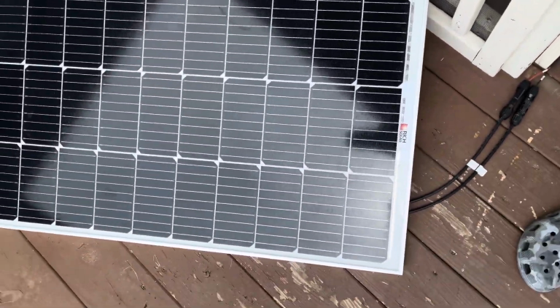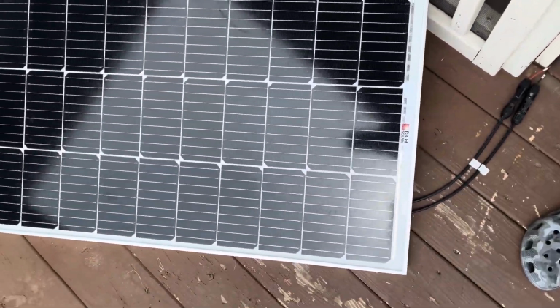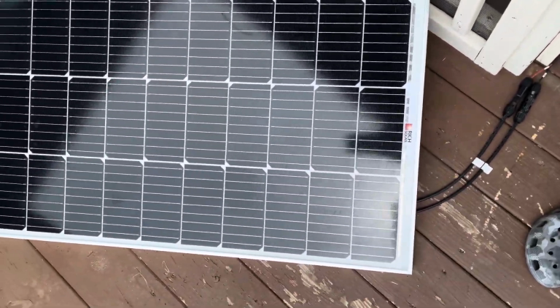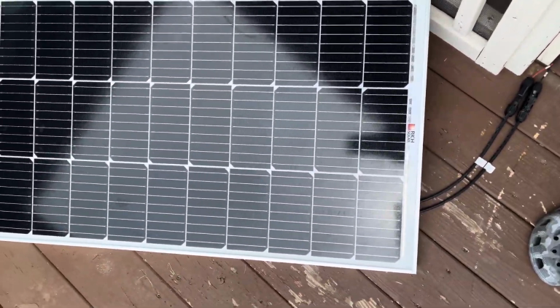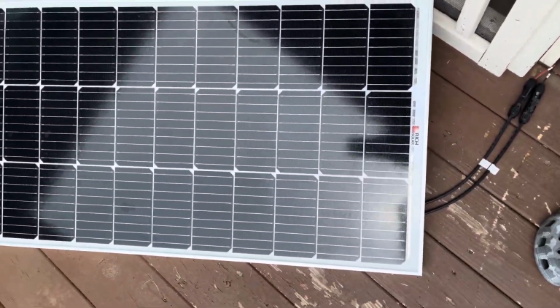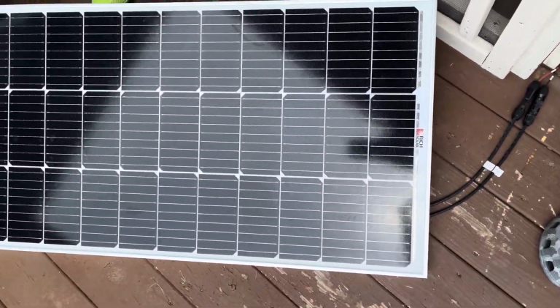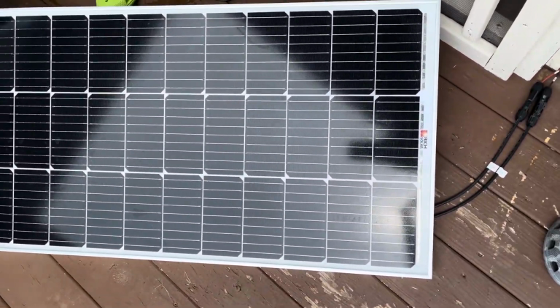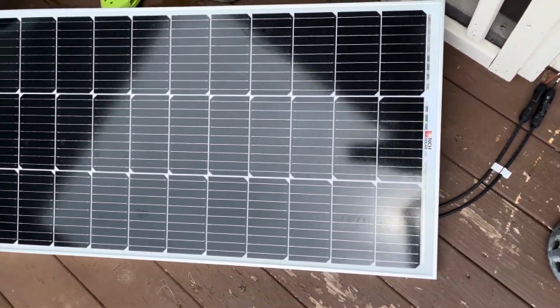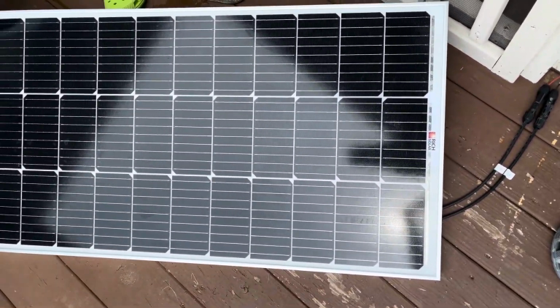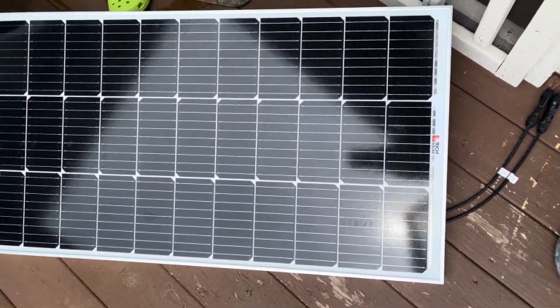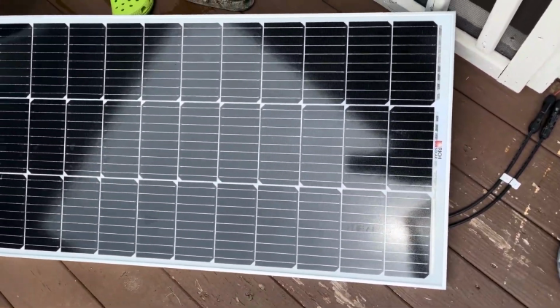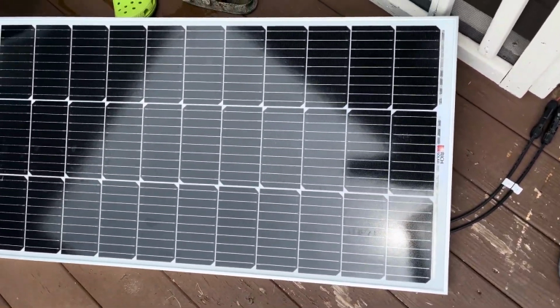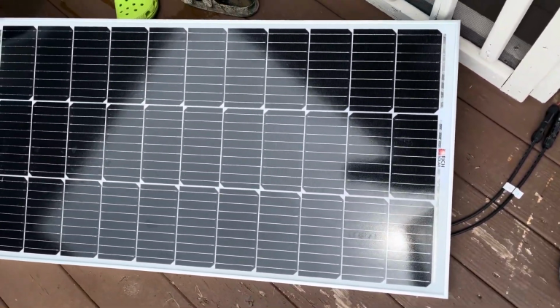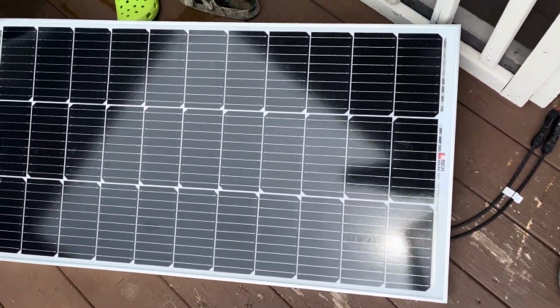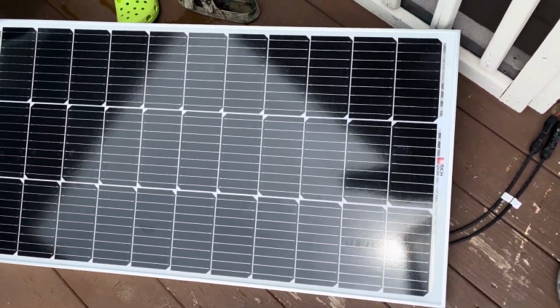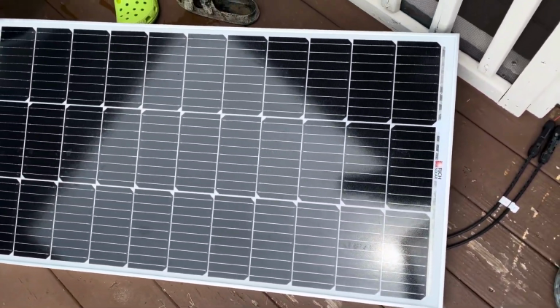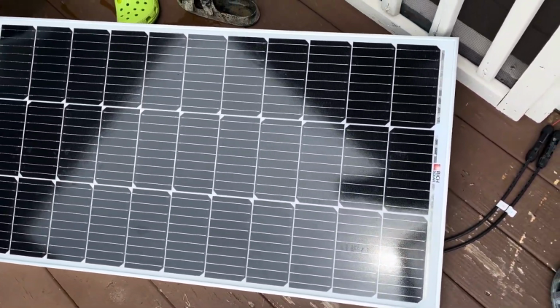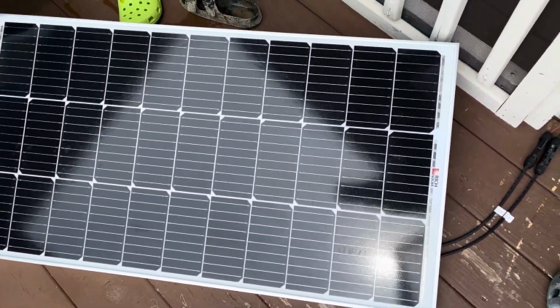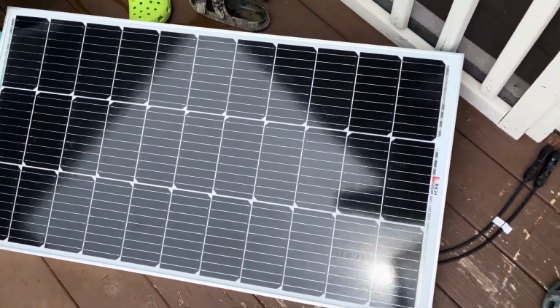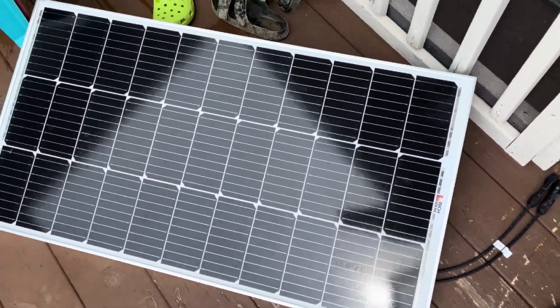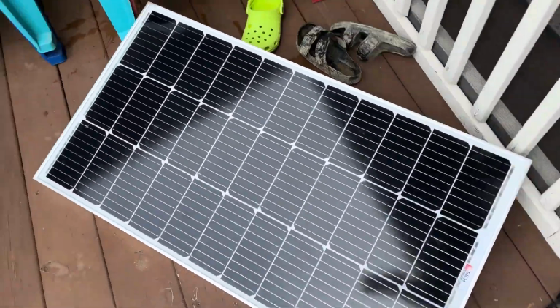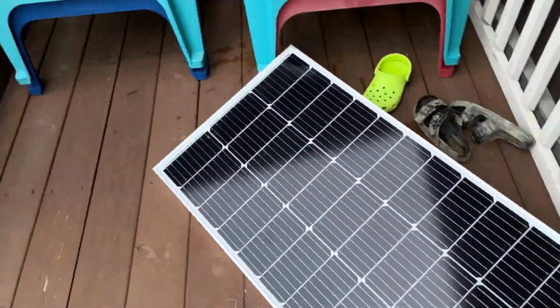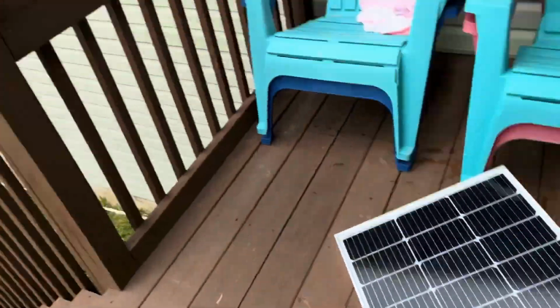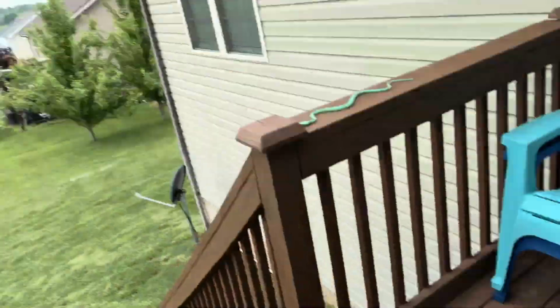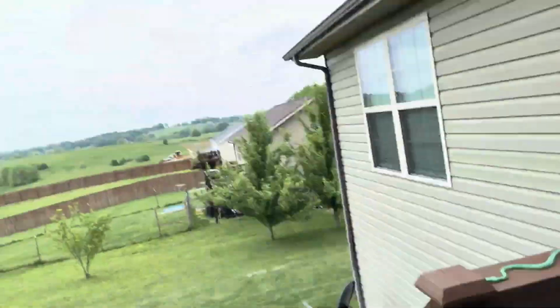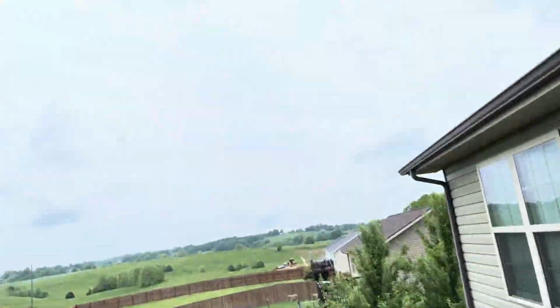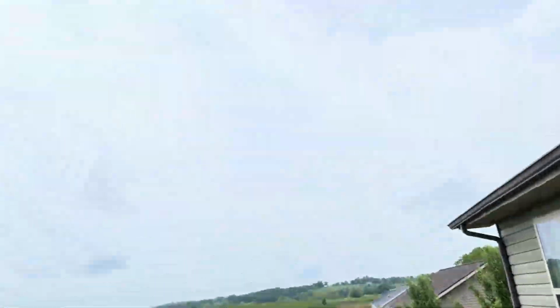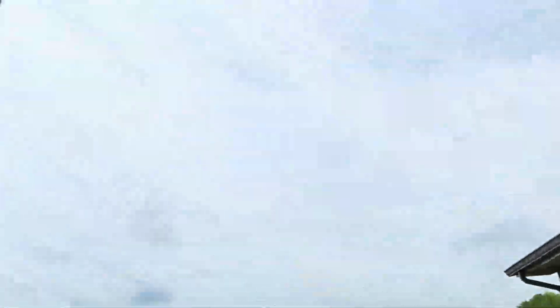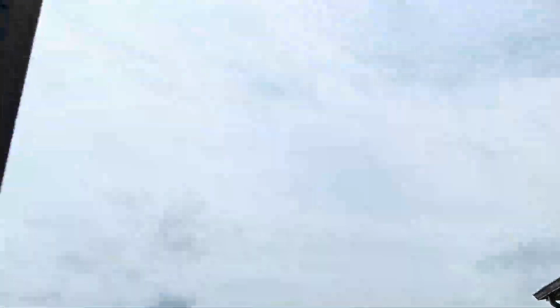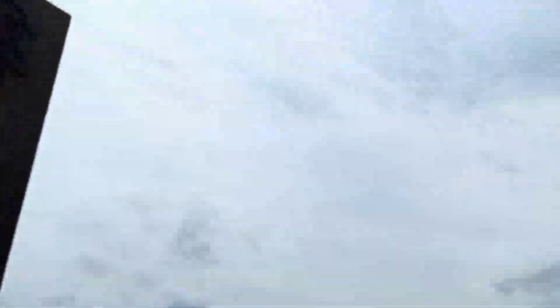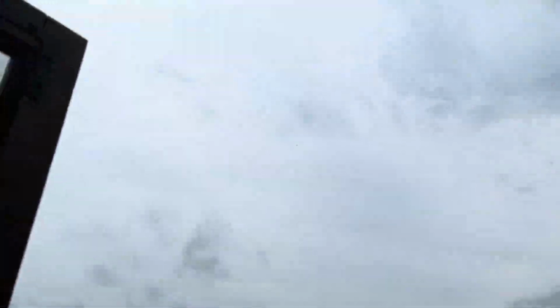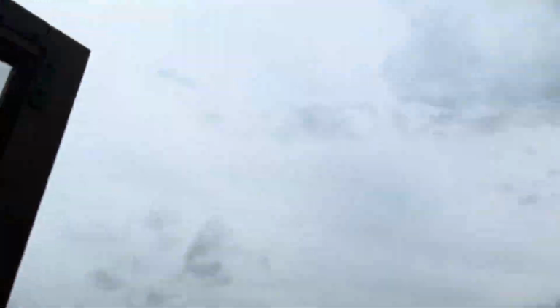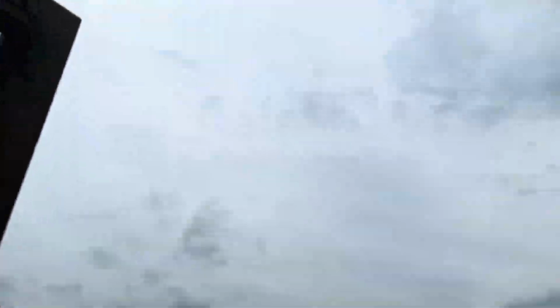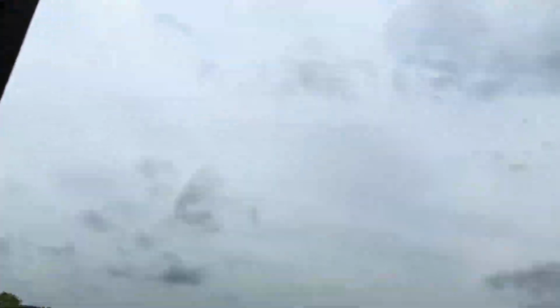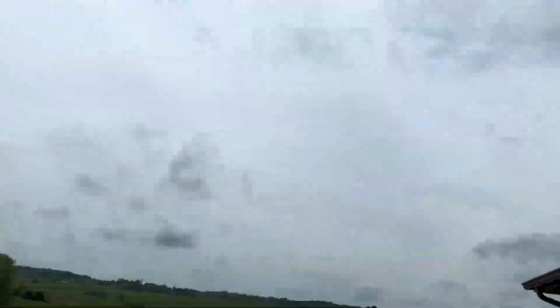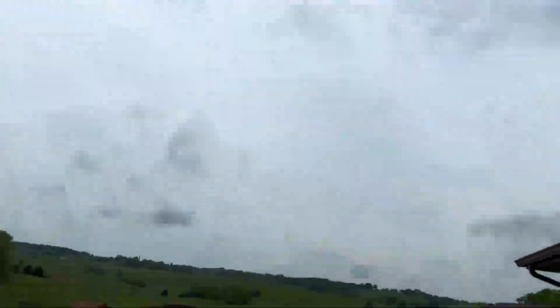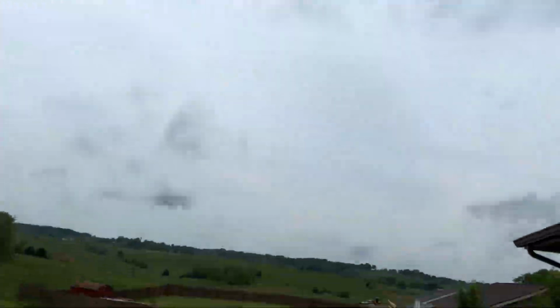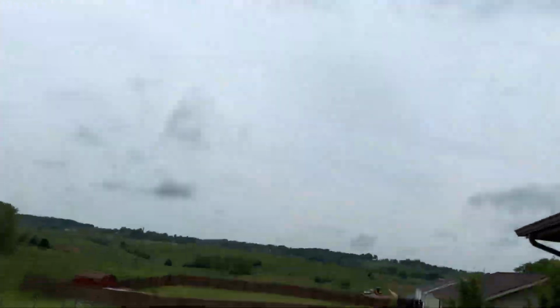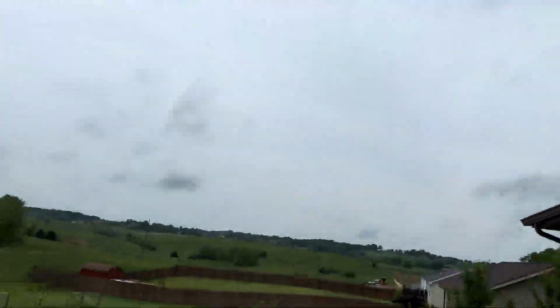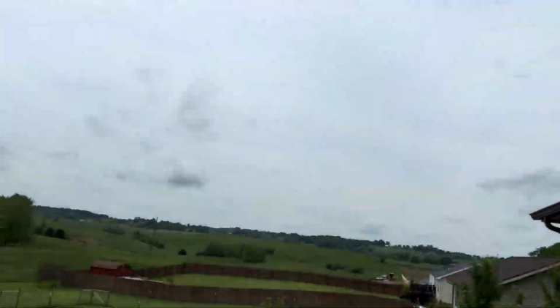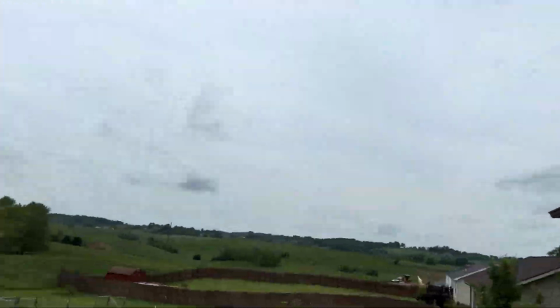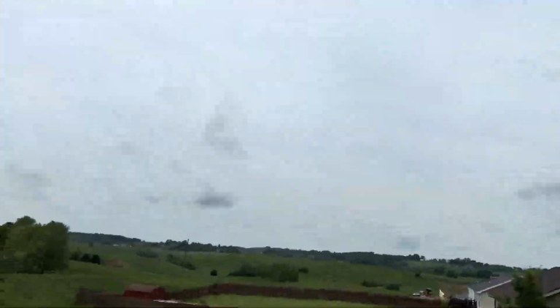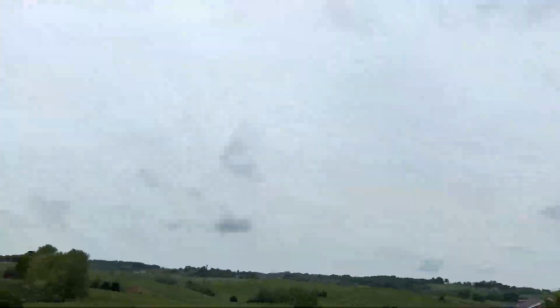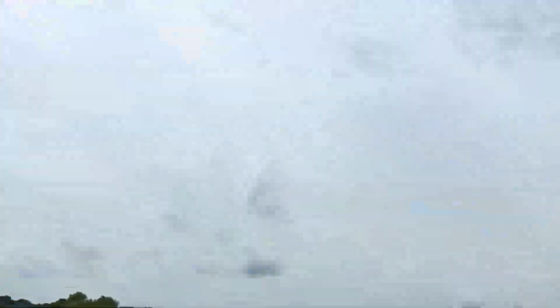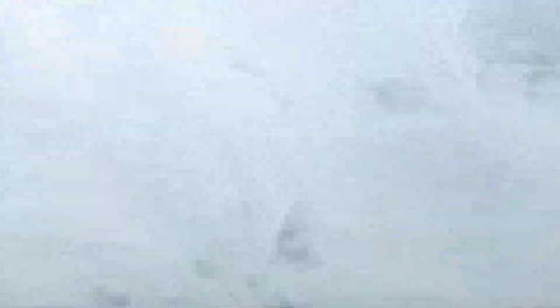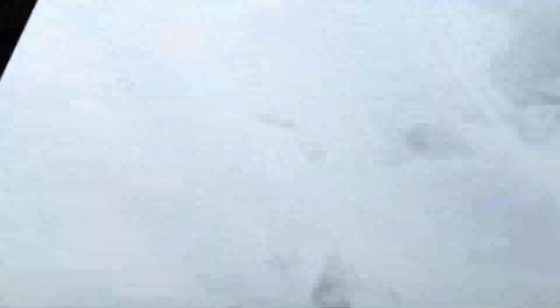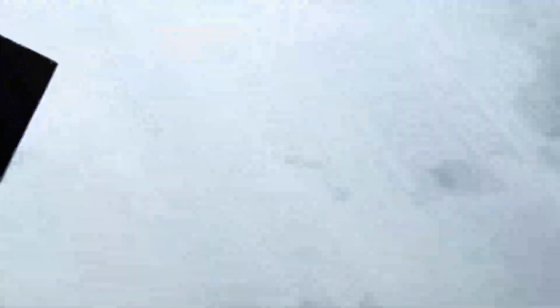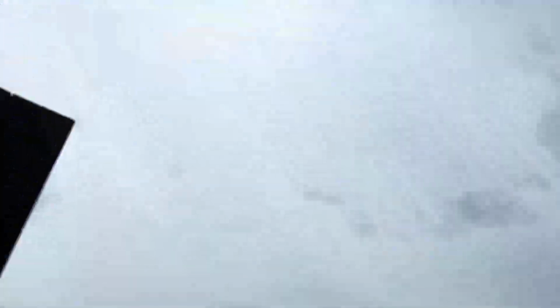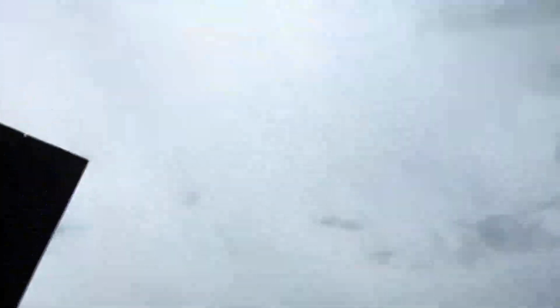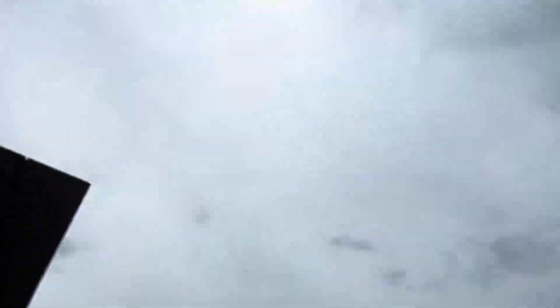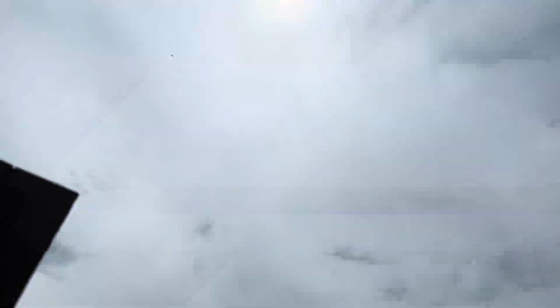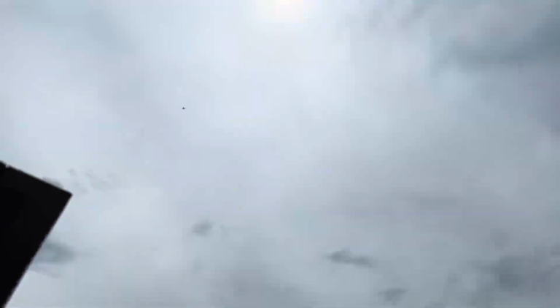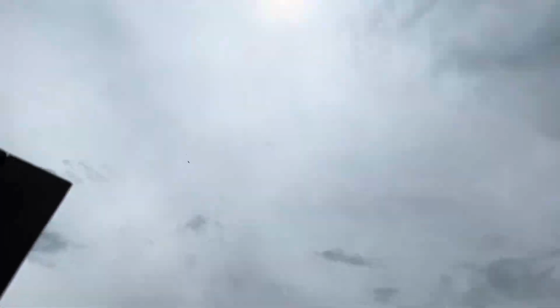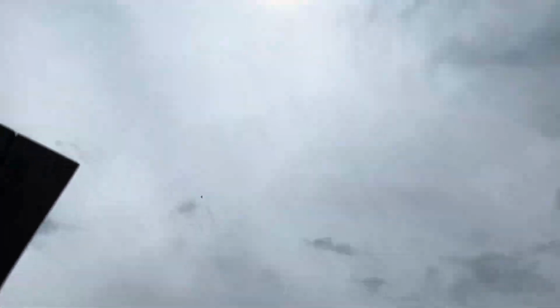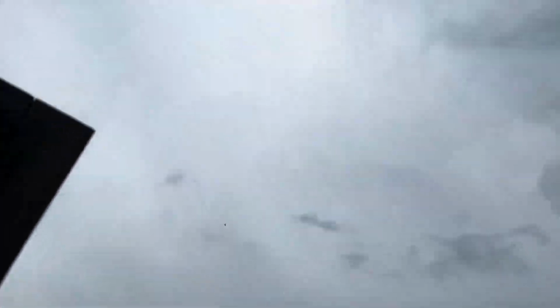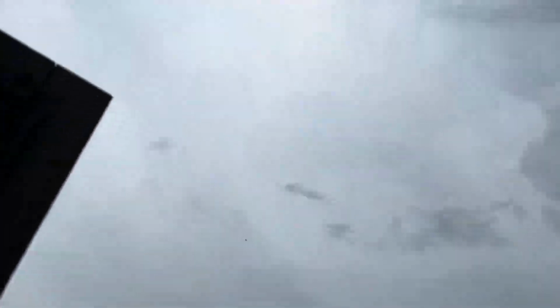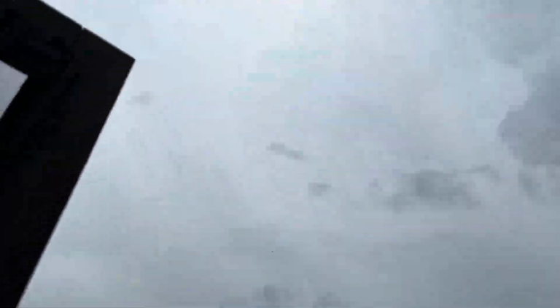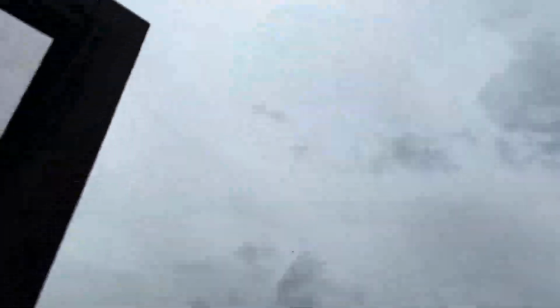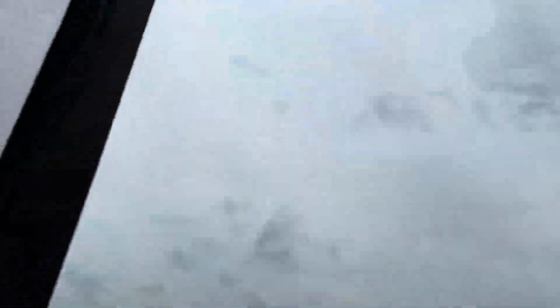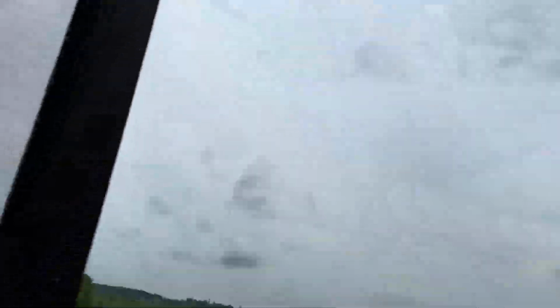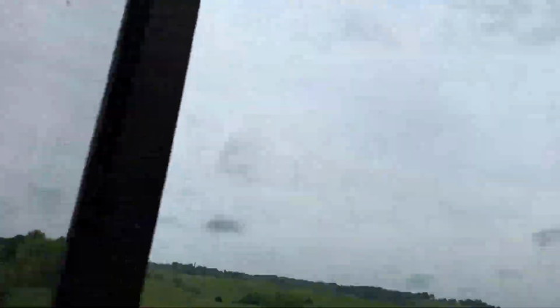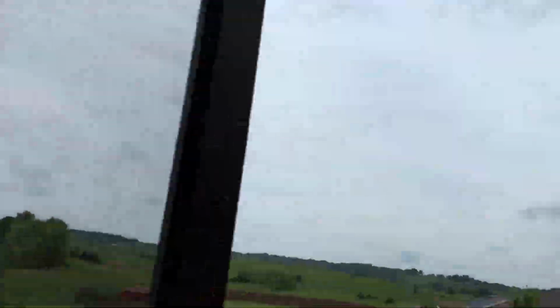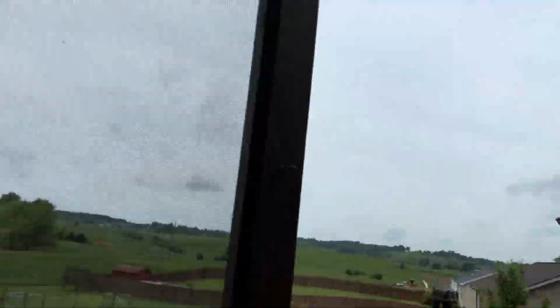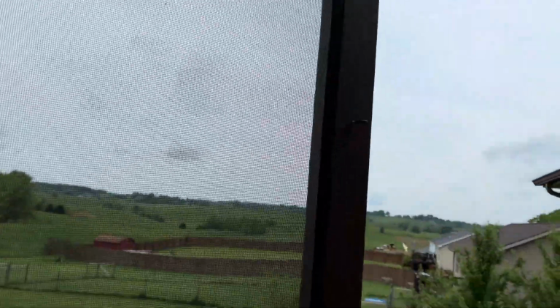At that point I went ahead and plugged in the solar panel. It was a really cloudy day, but I plugged in the 100-watt solar panel just to see what it could contribute.